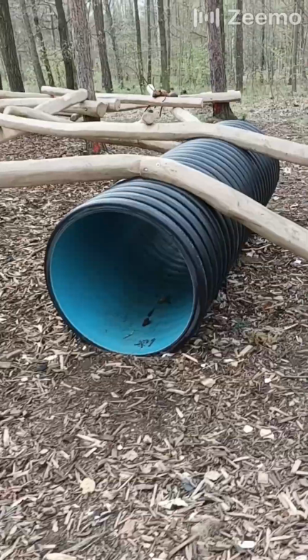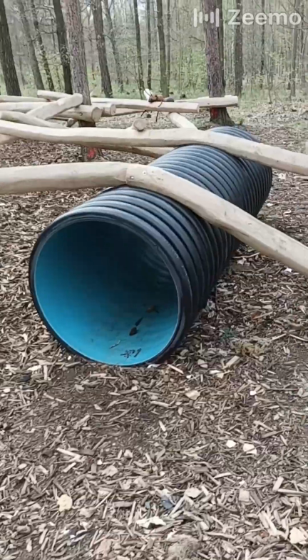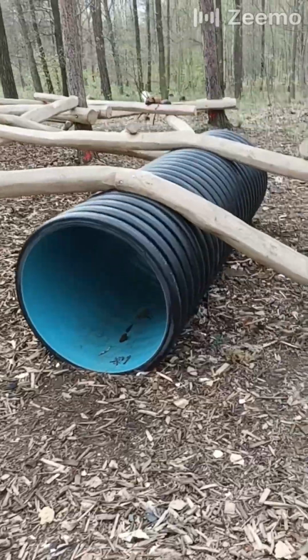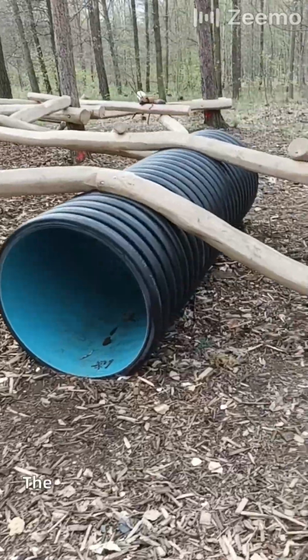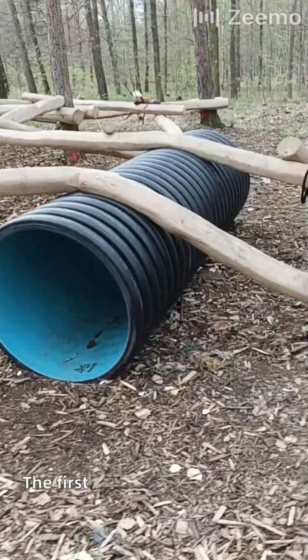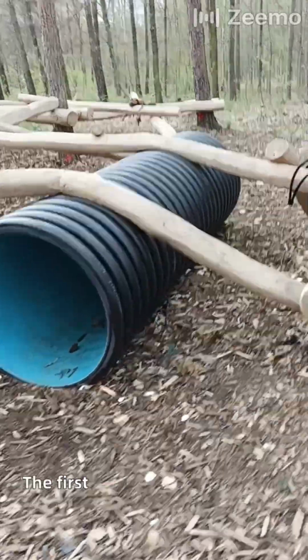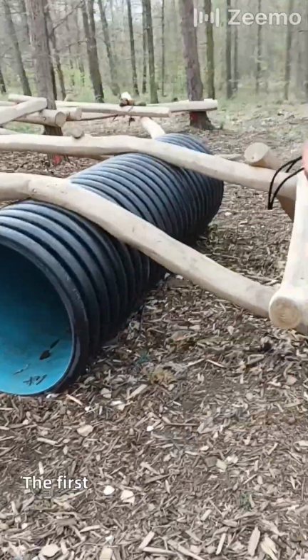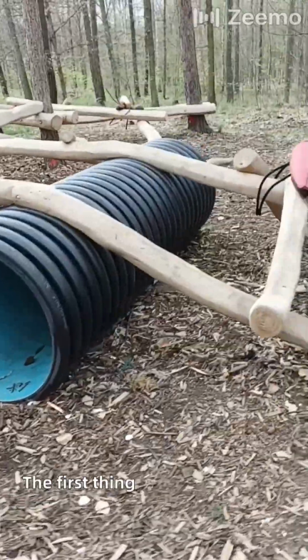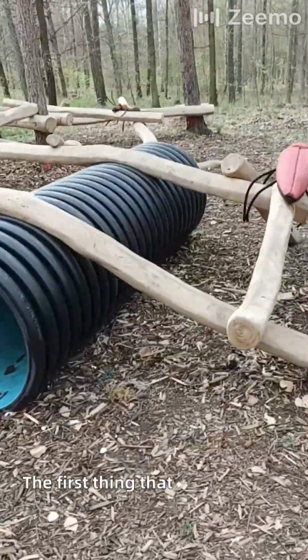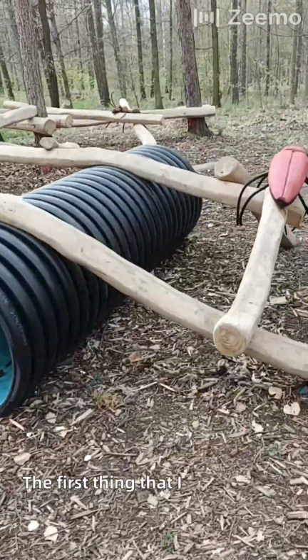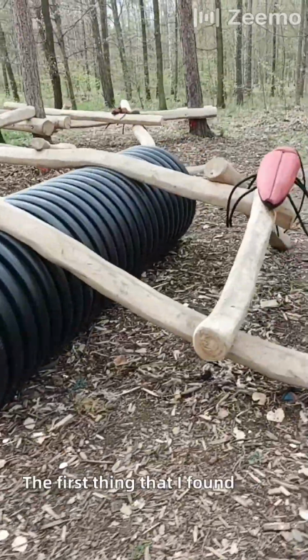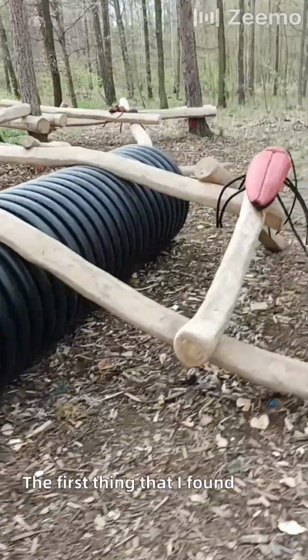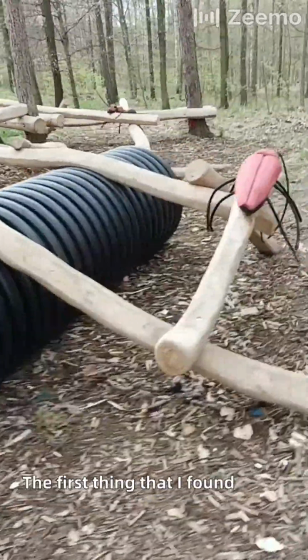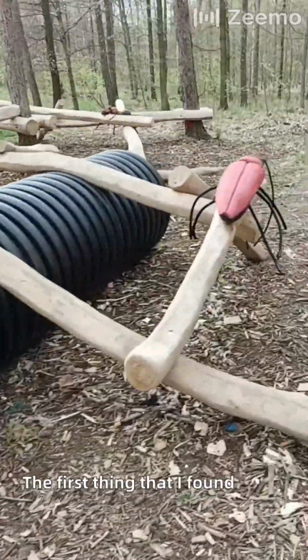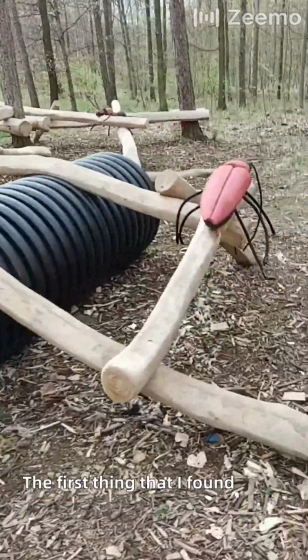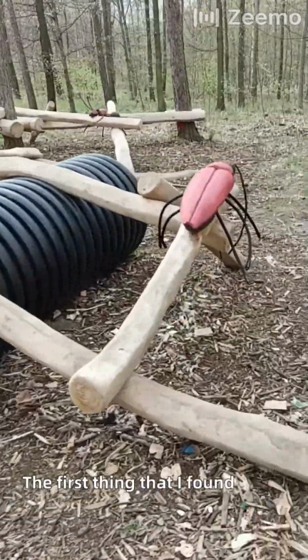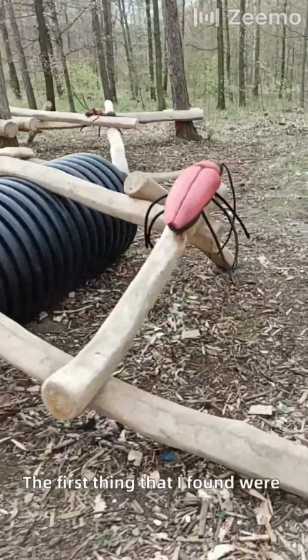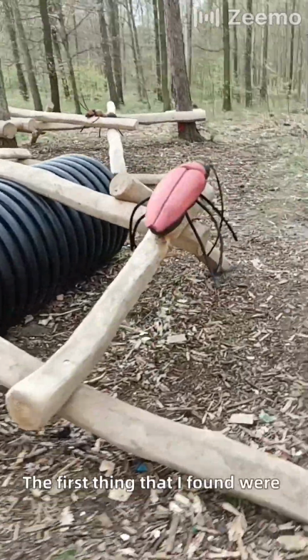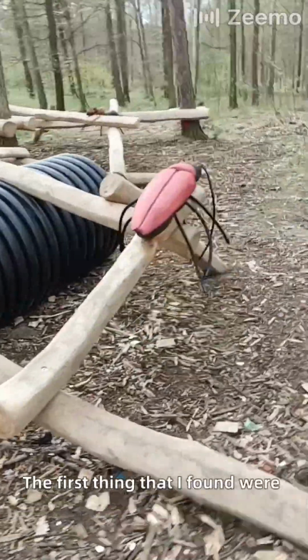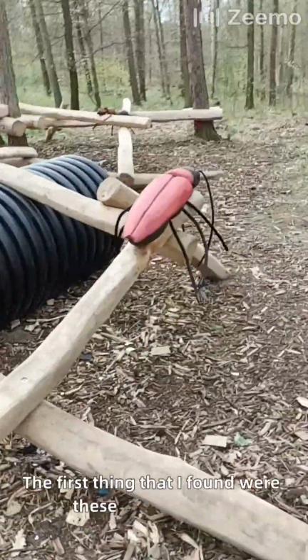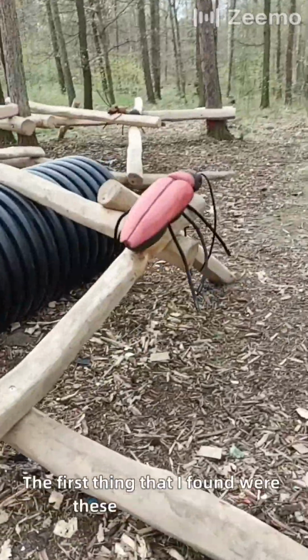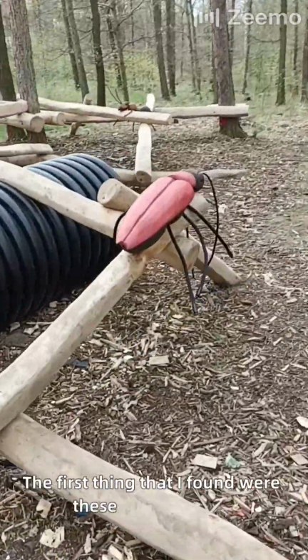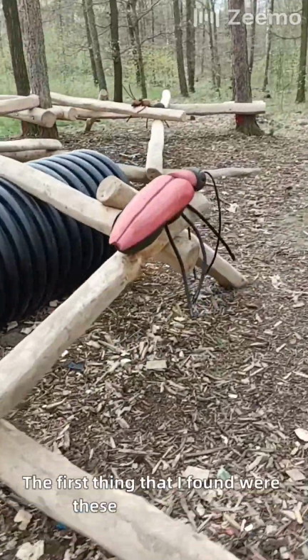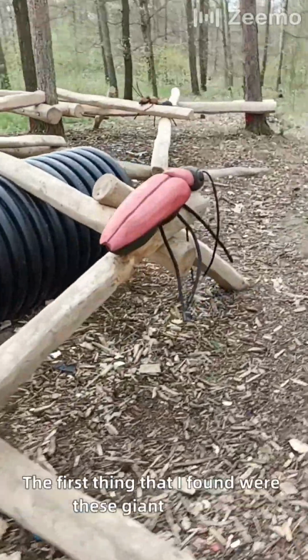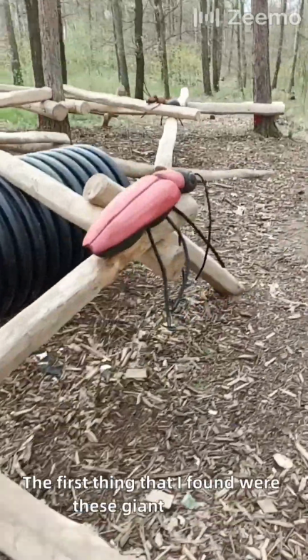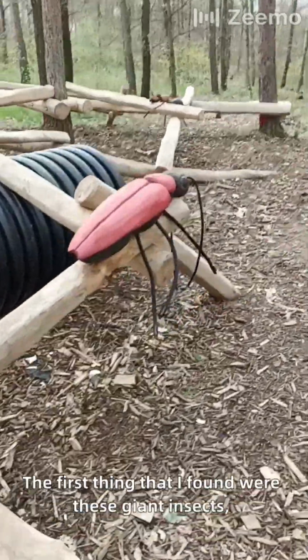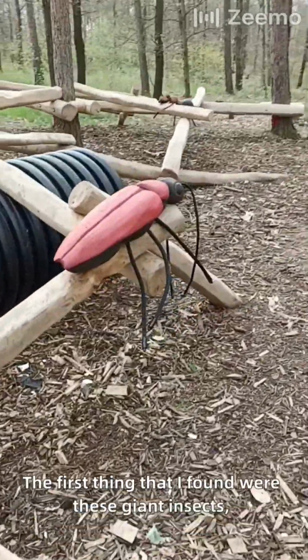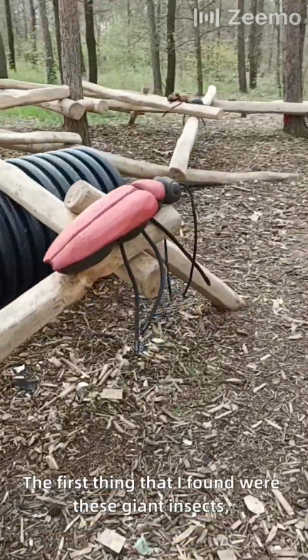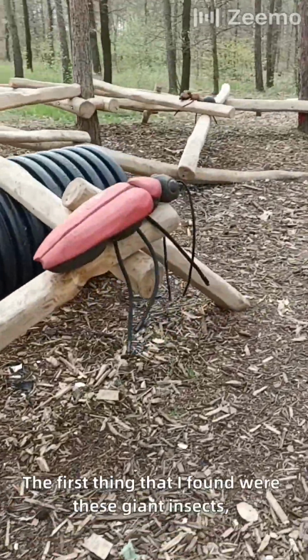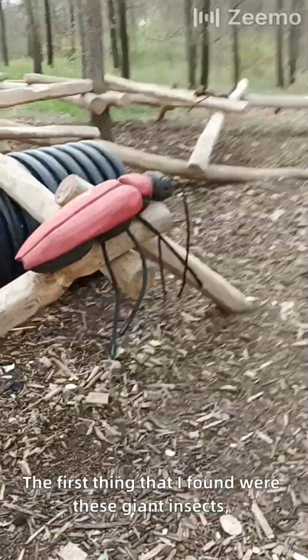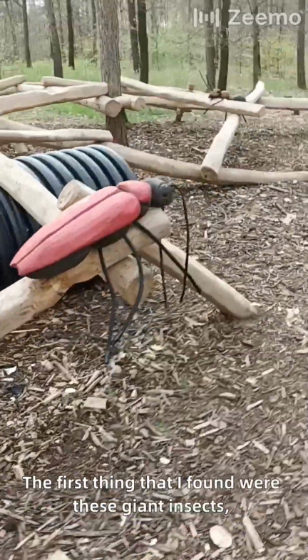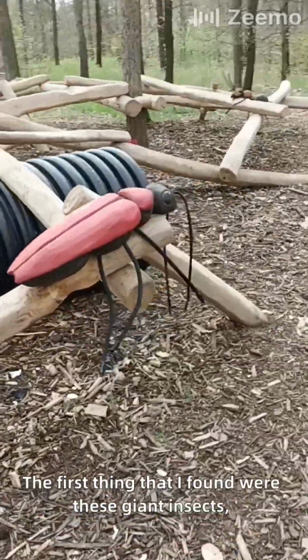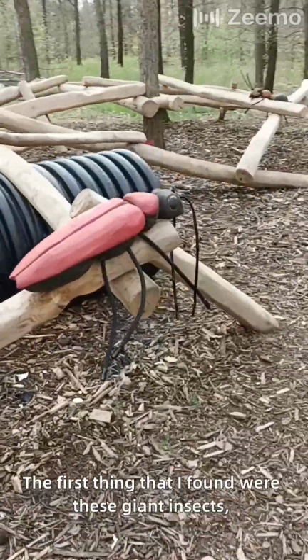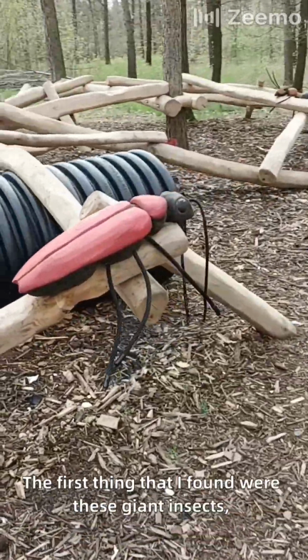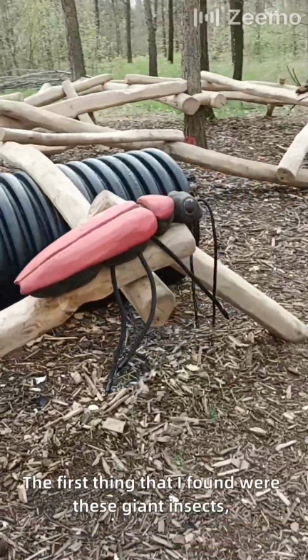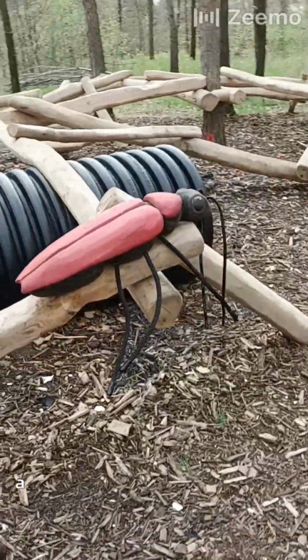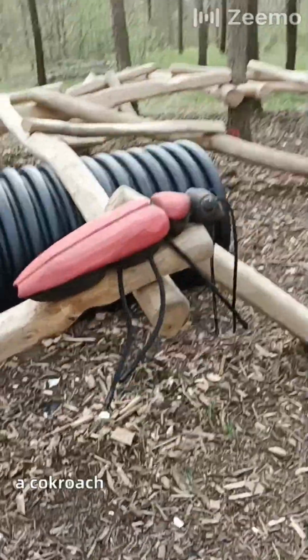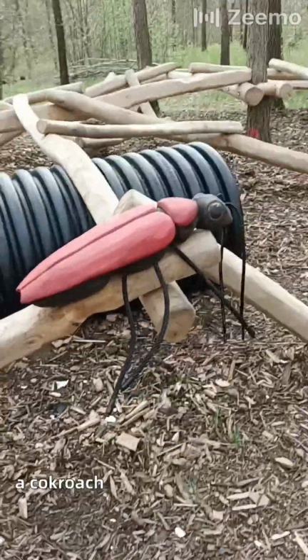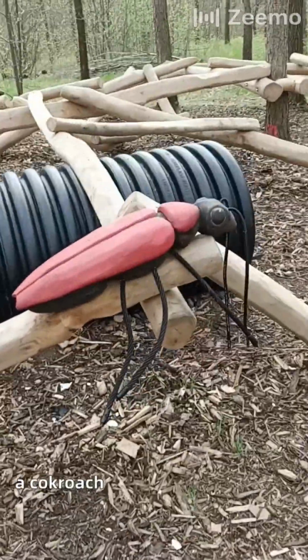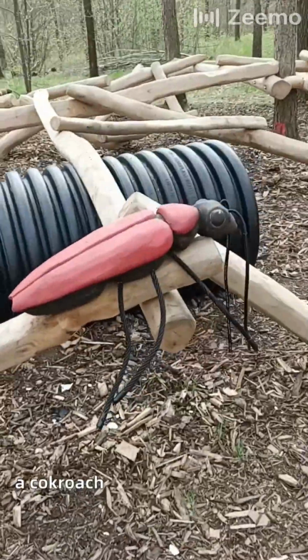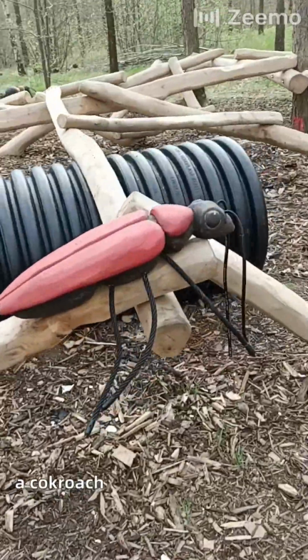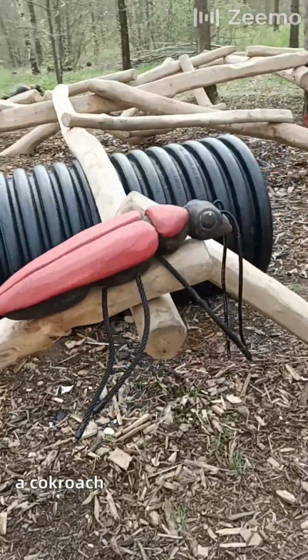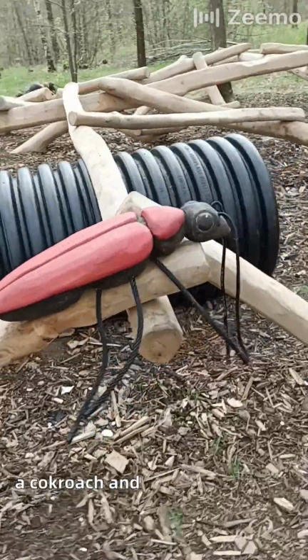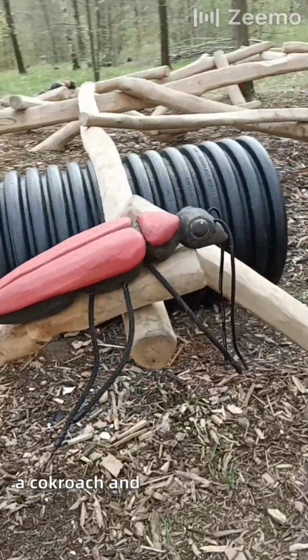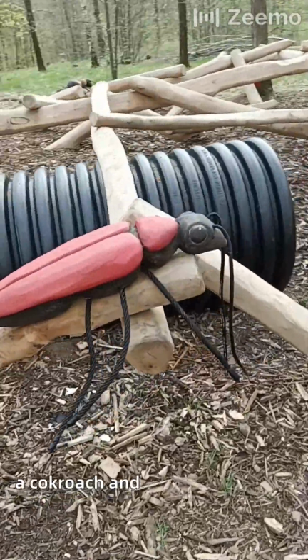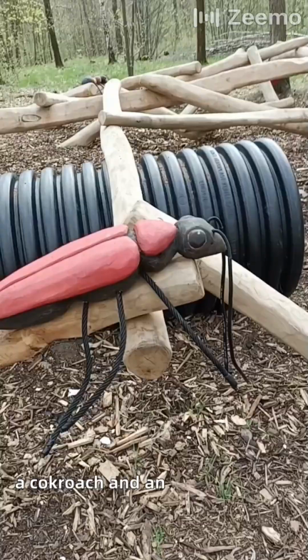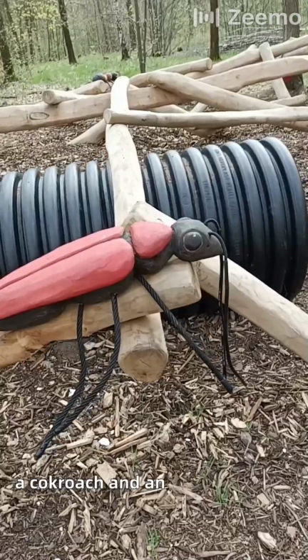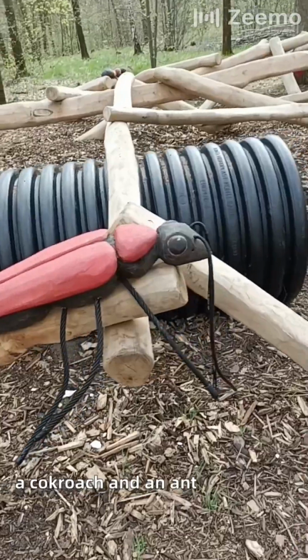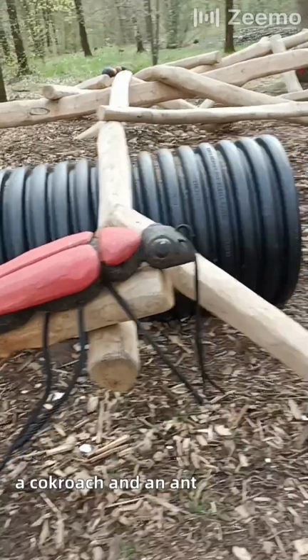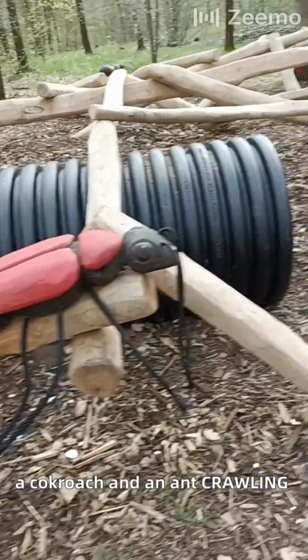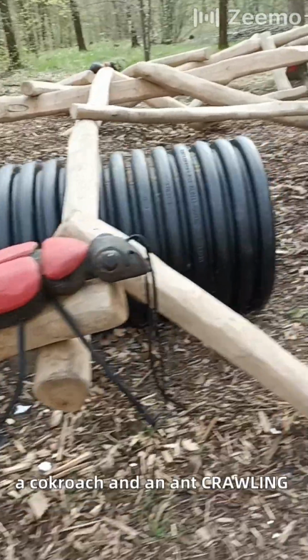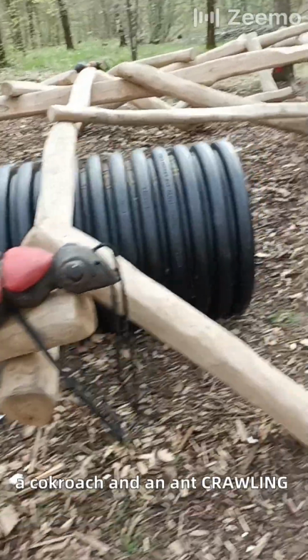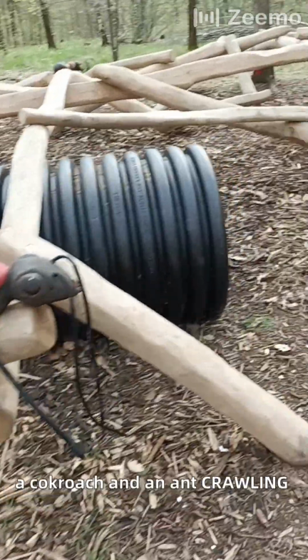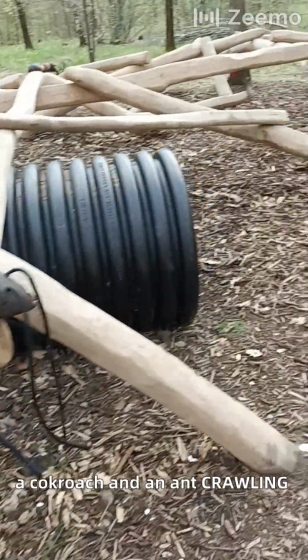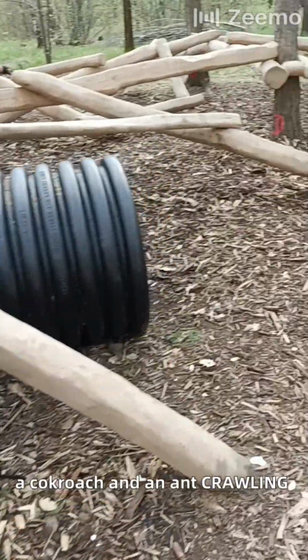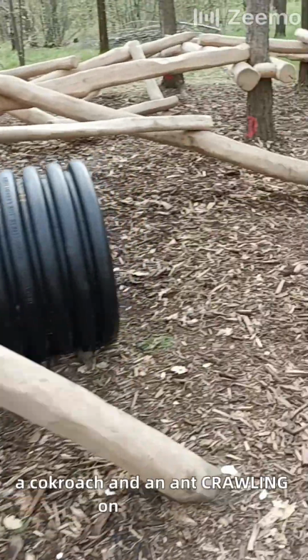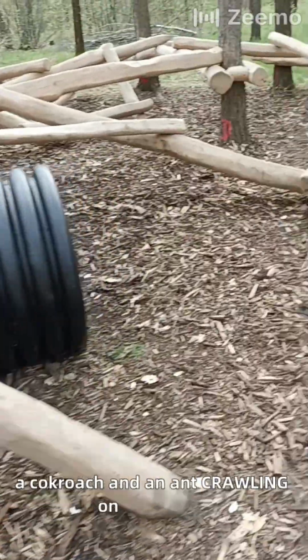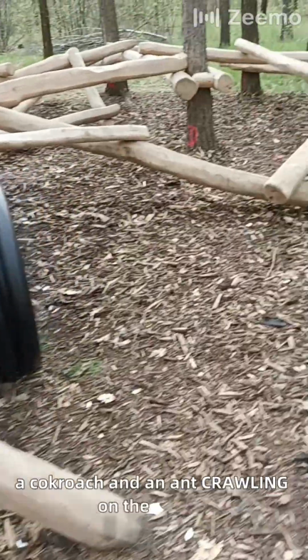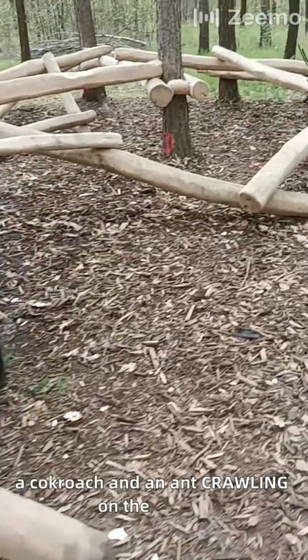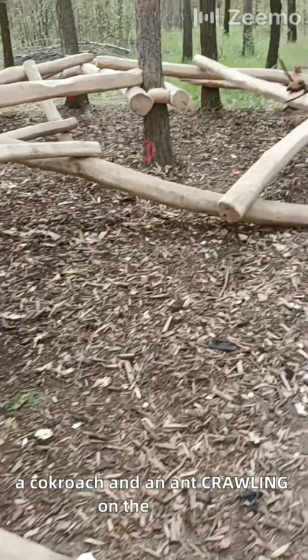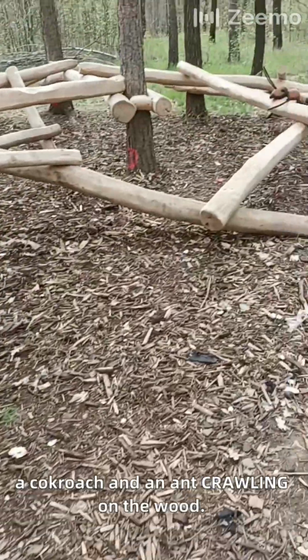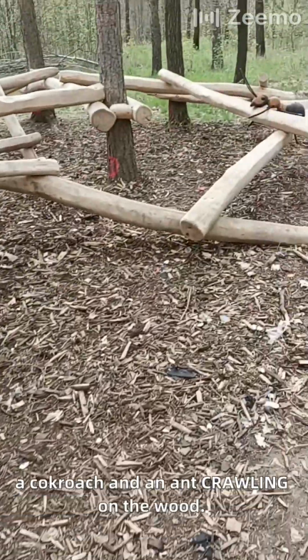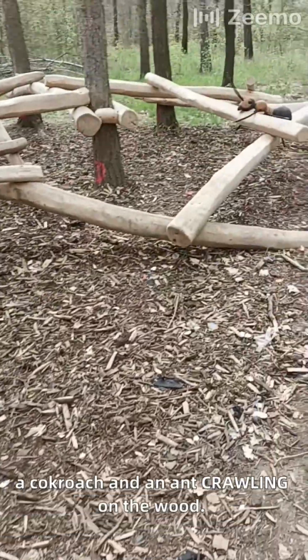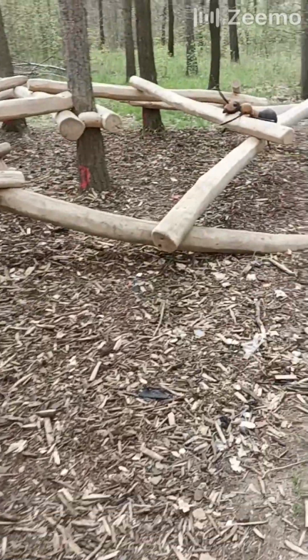The first thing that I found were these giant insects — a cockroach and an ant crawling on the wood.